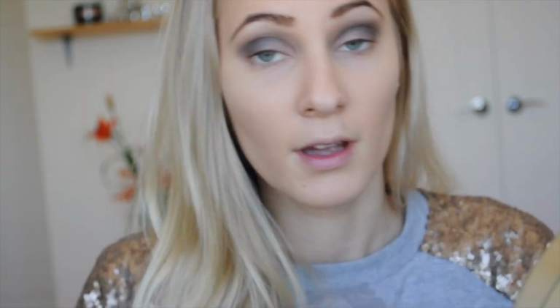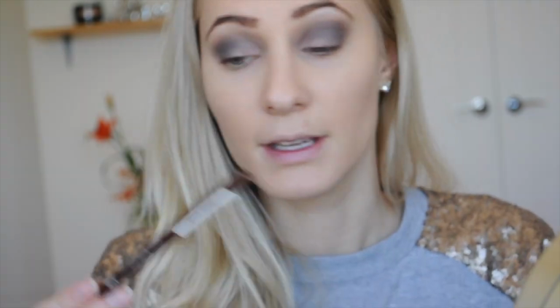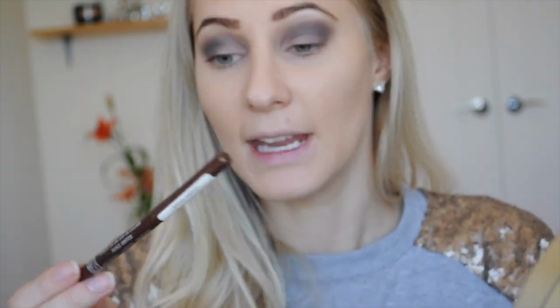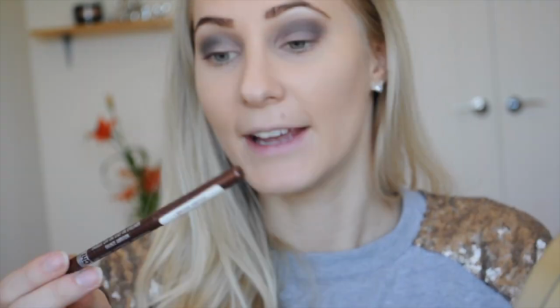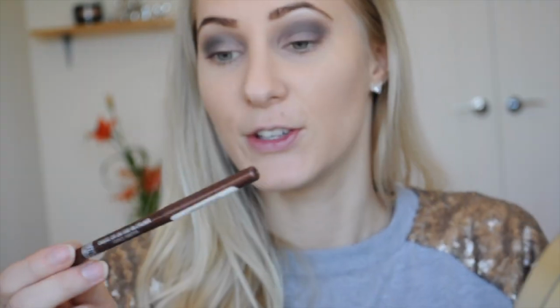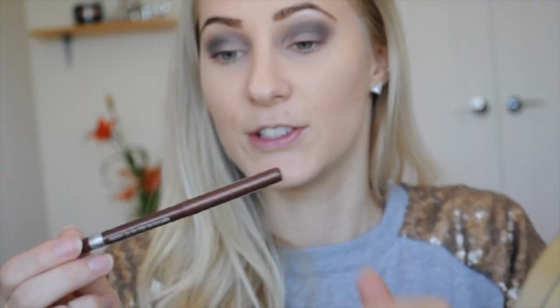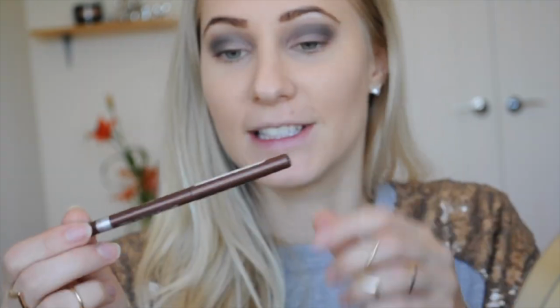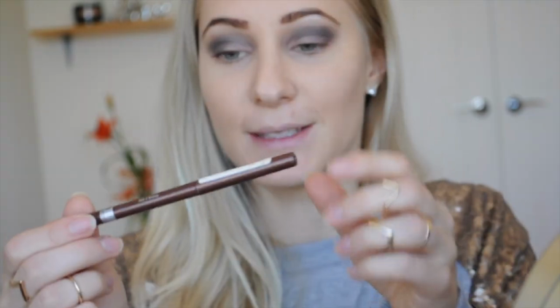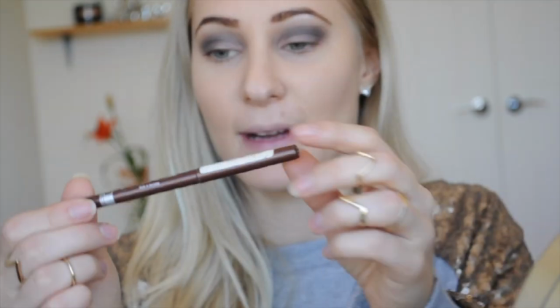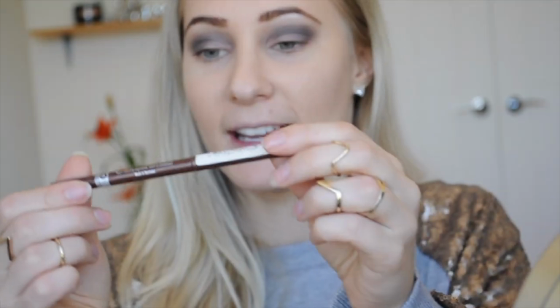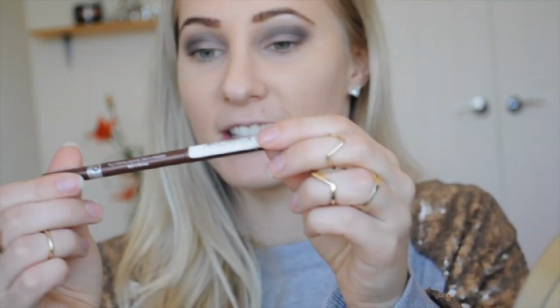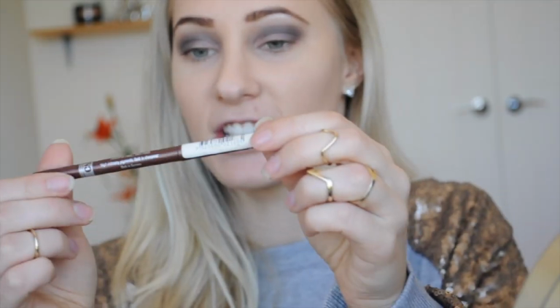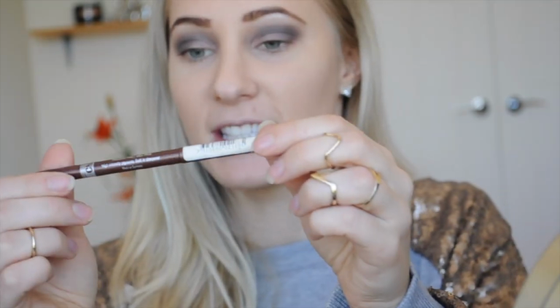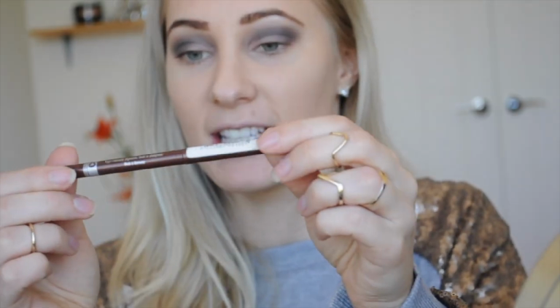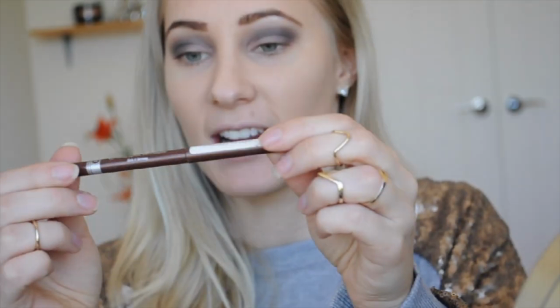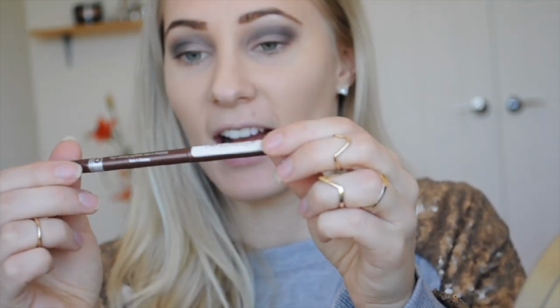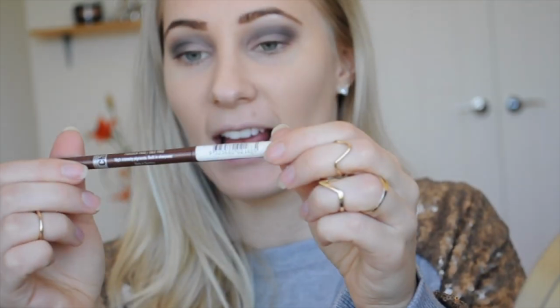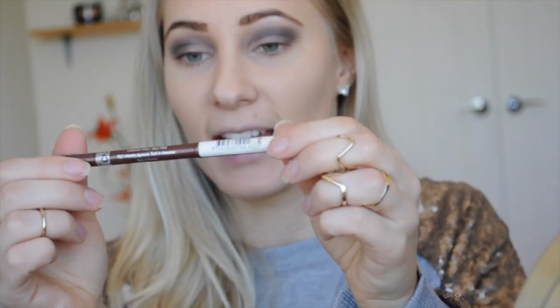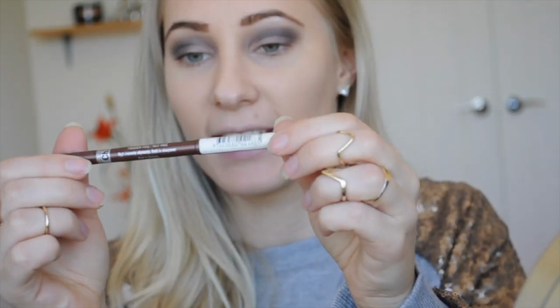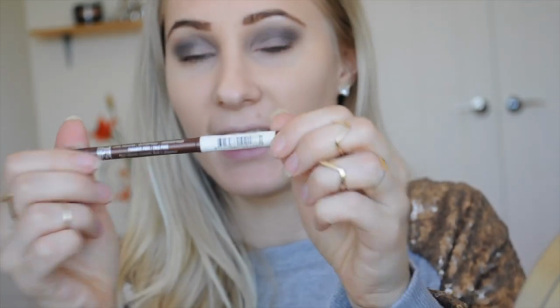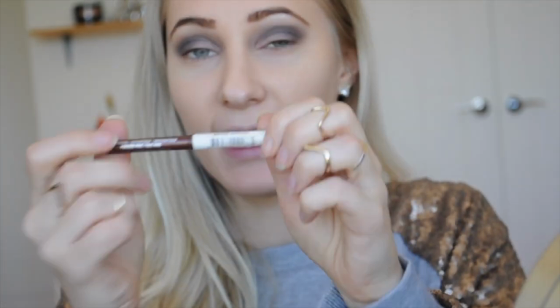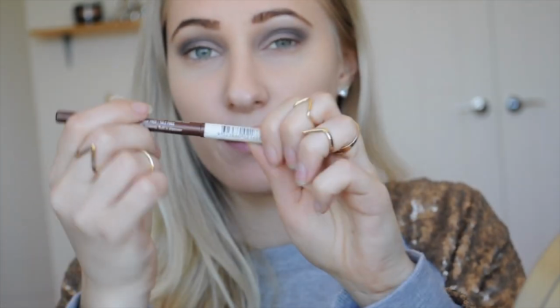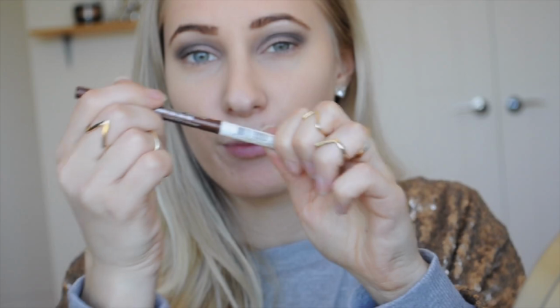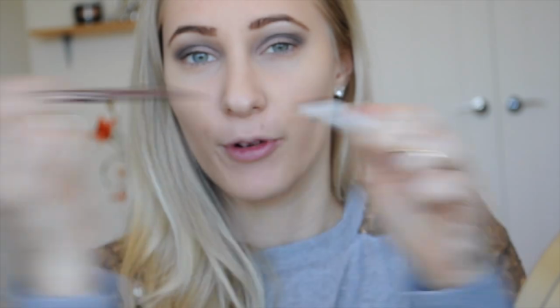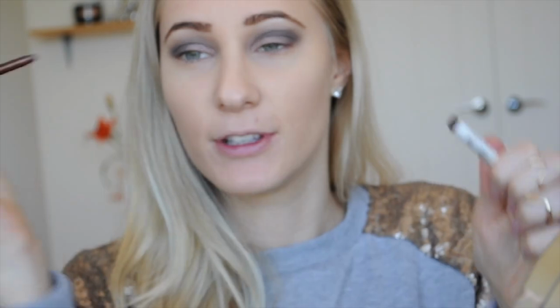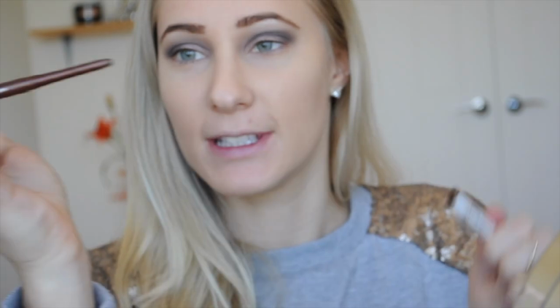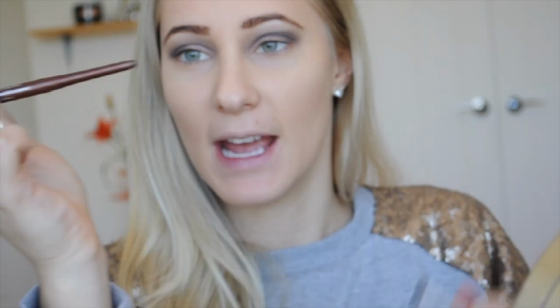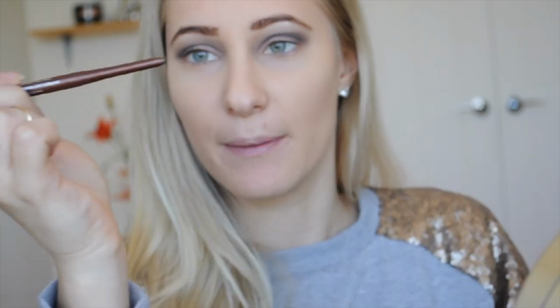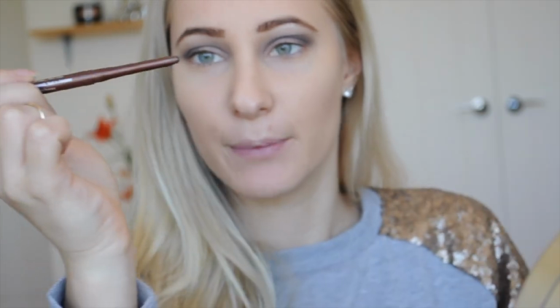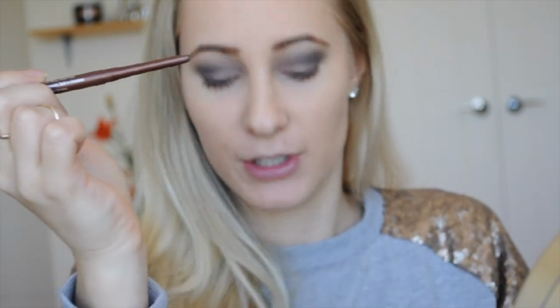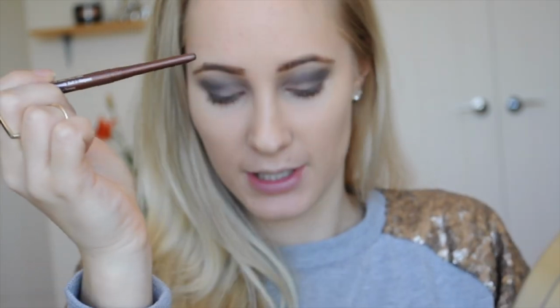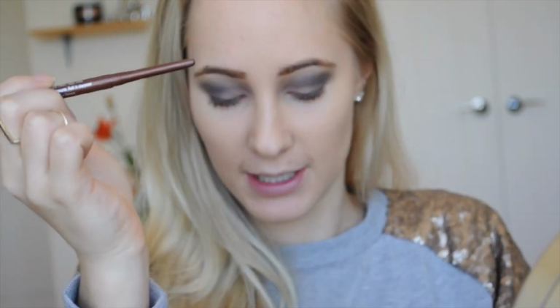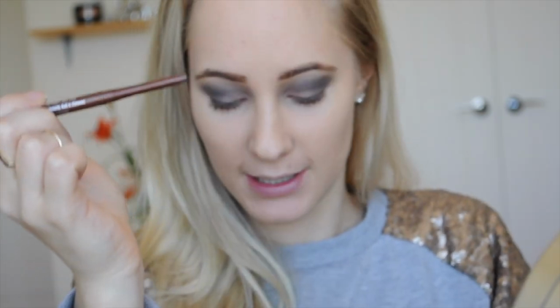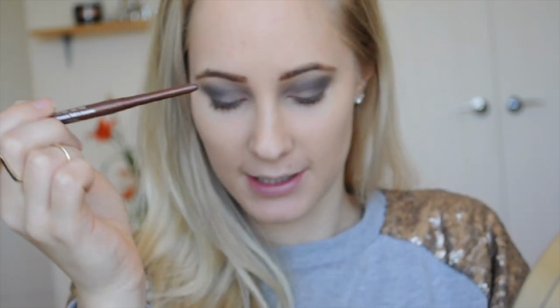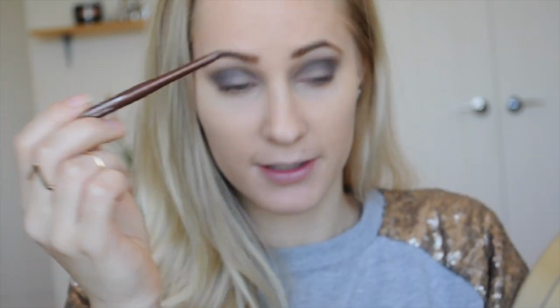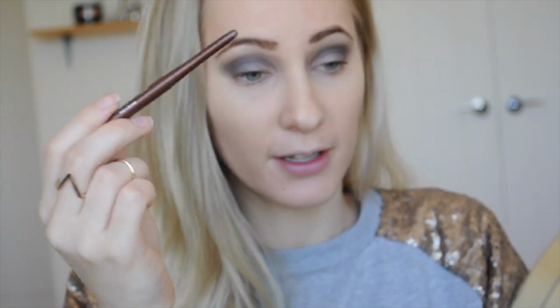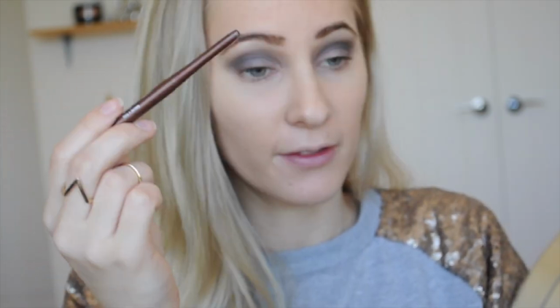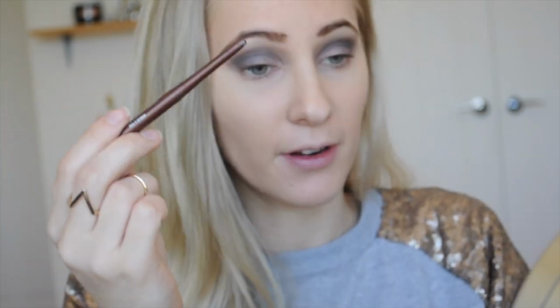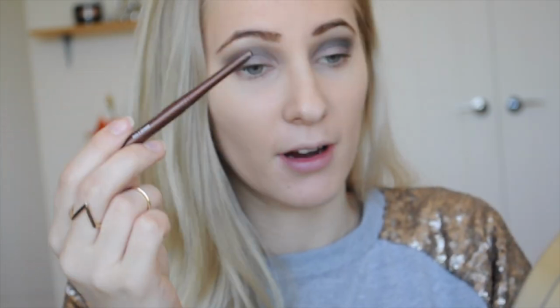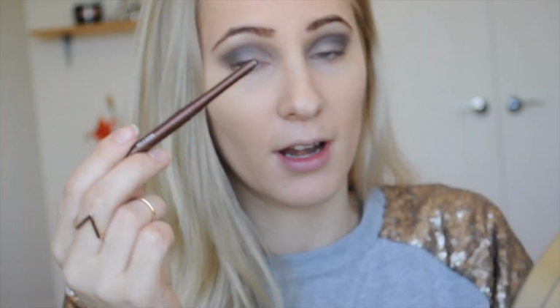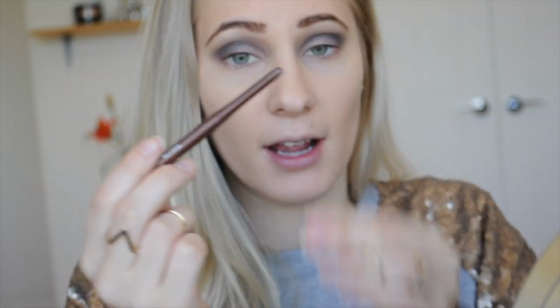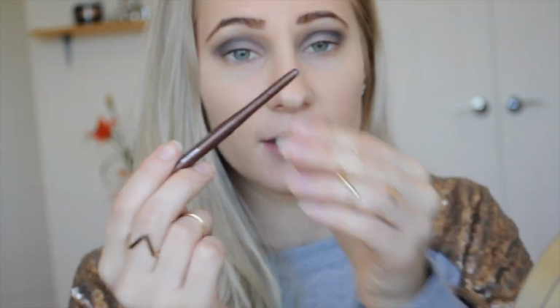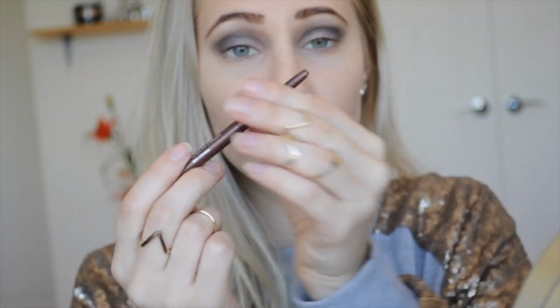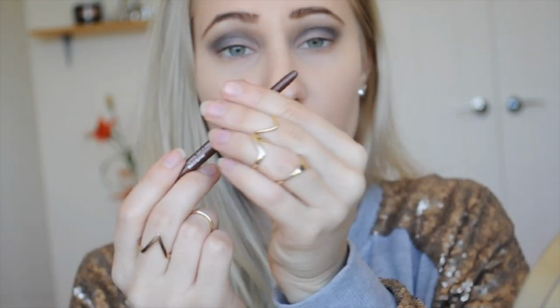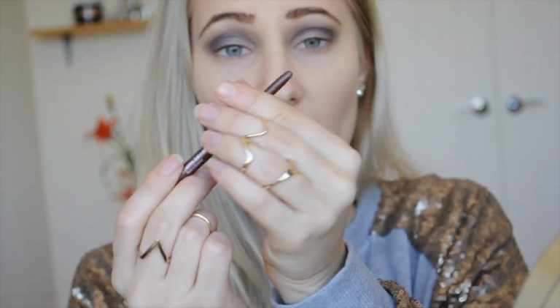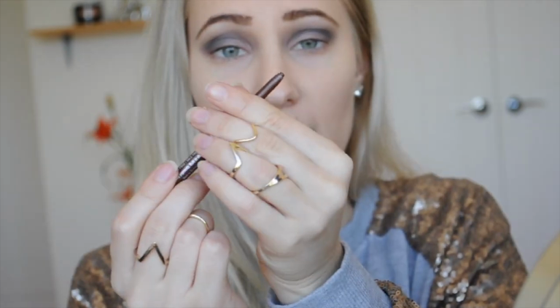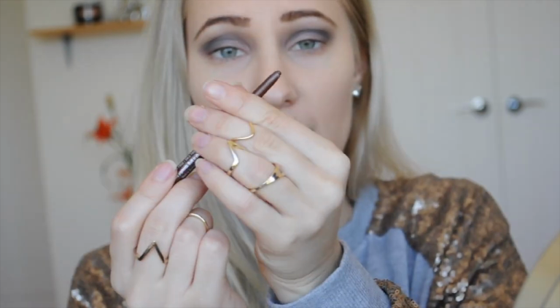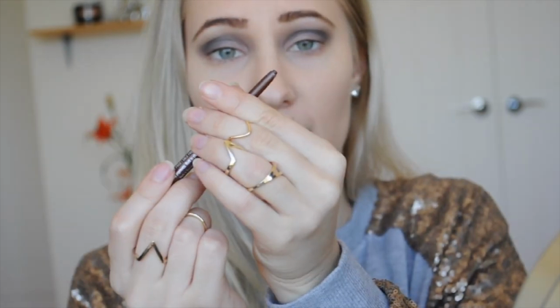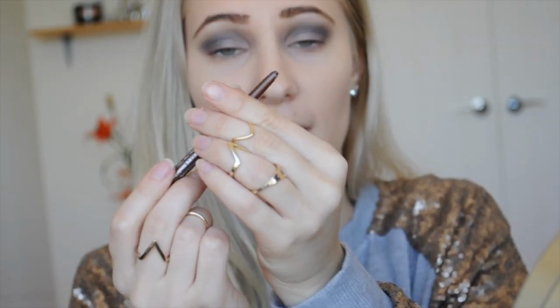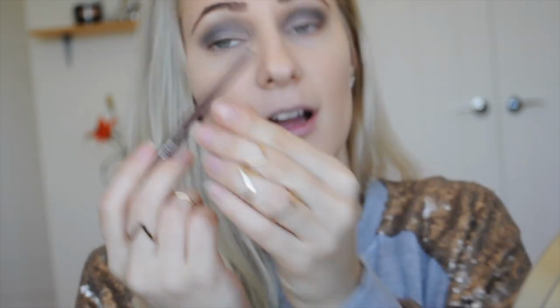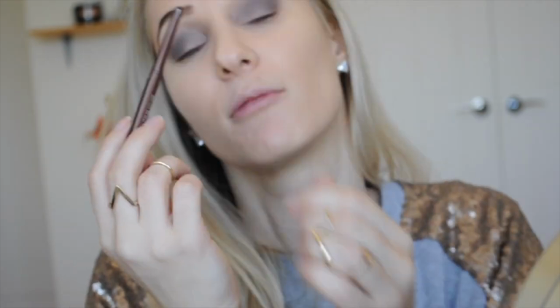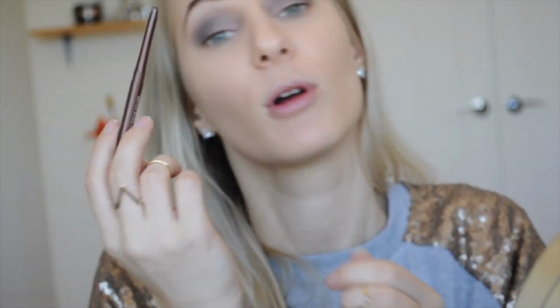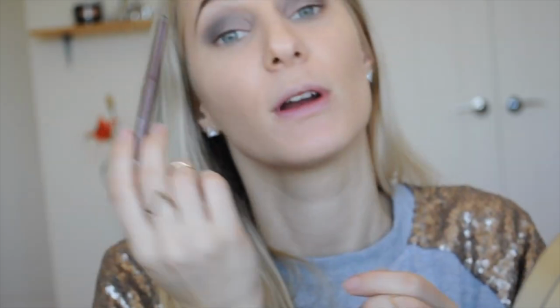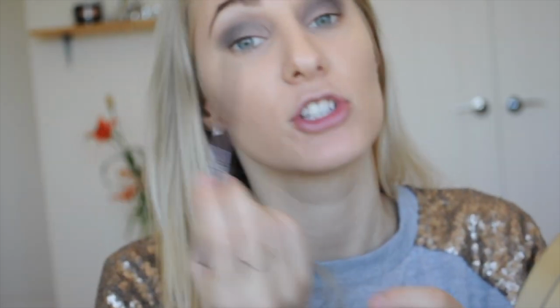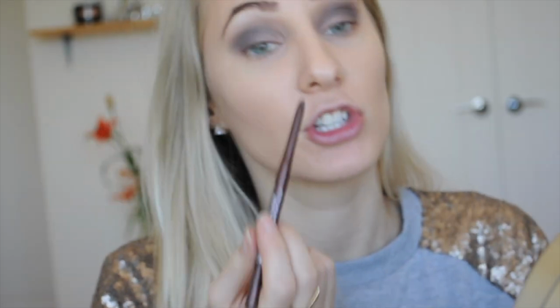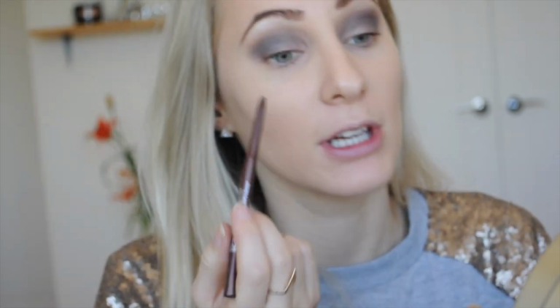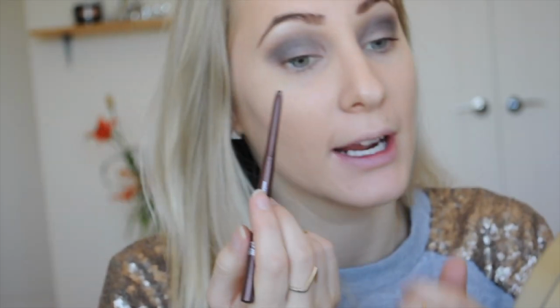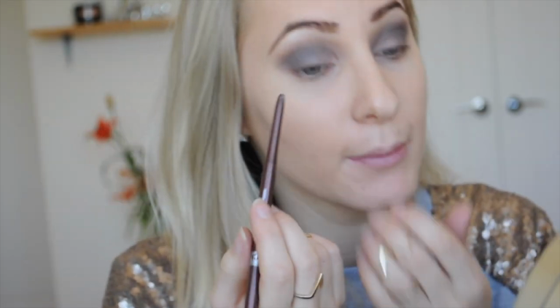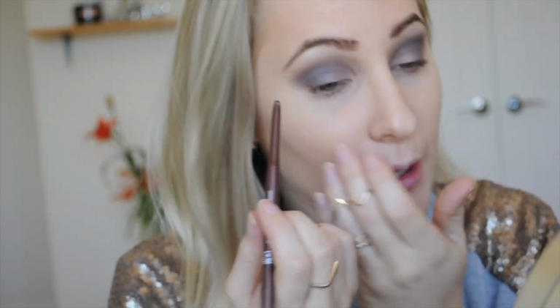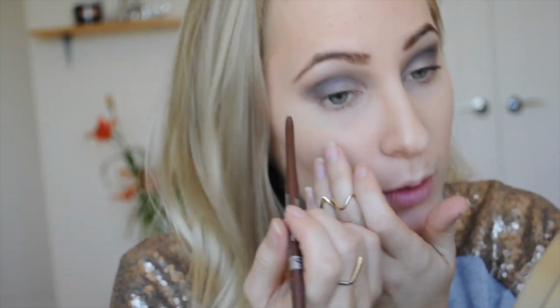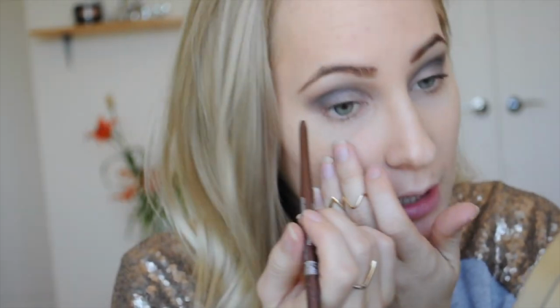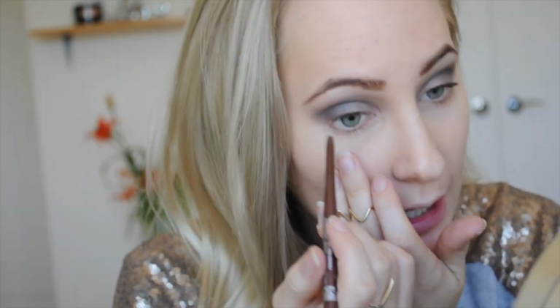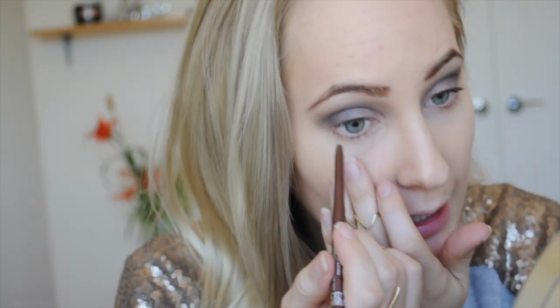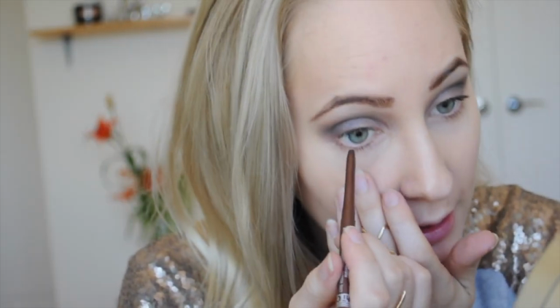Using my Chi Chi eyeliner in Bronze Ambition — just a very nice browny color — I'm going to line my waterline.